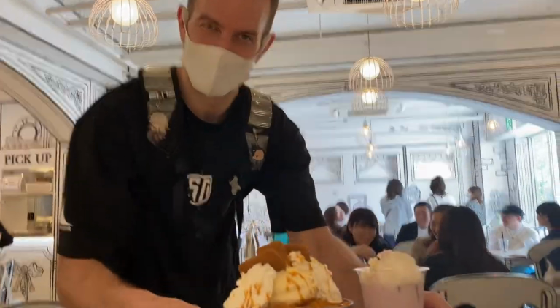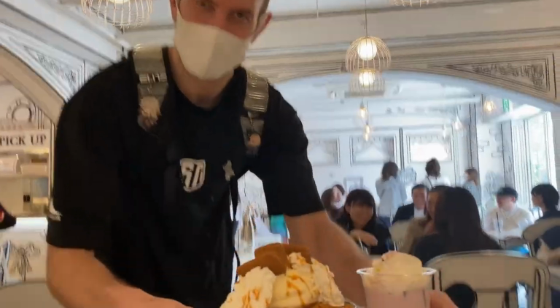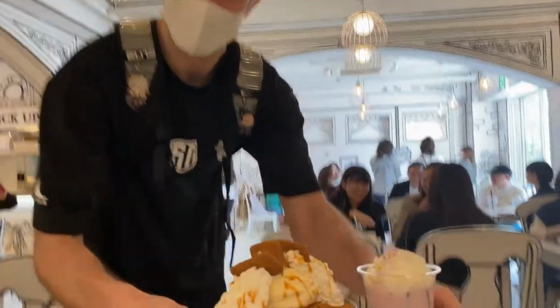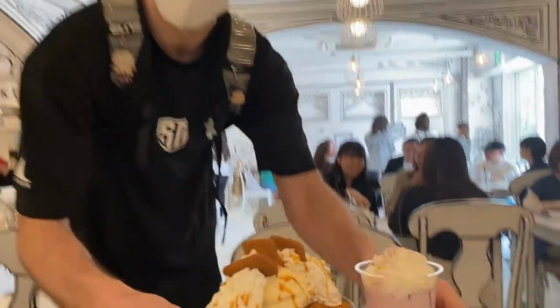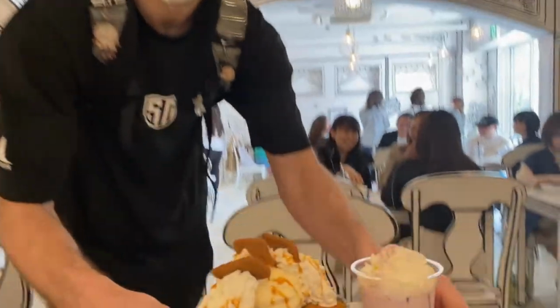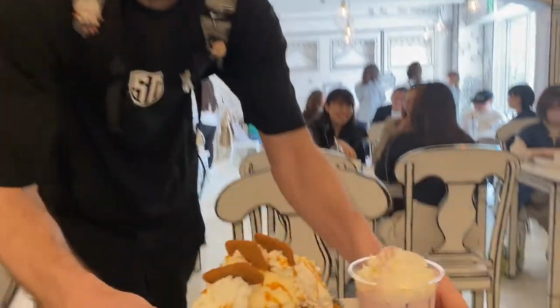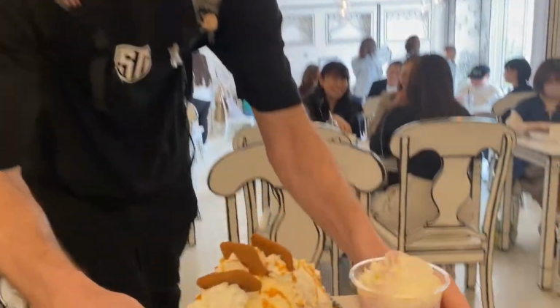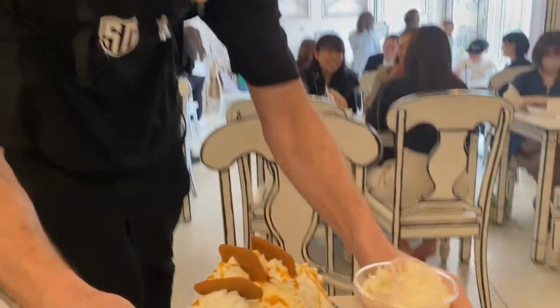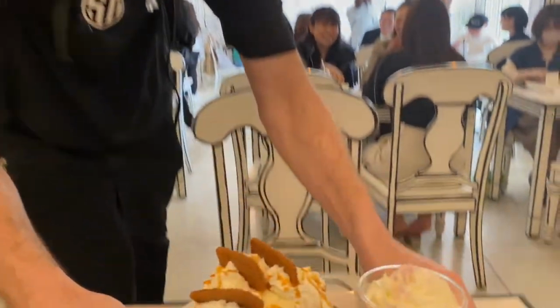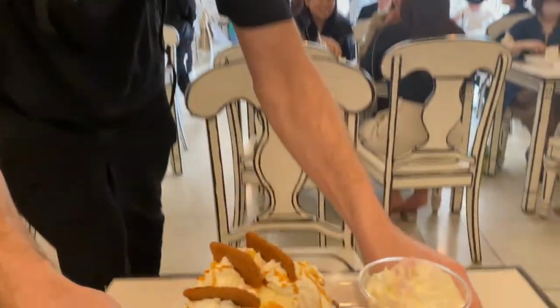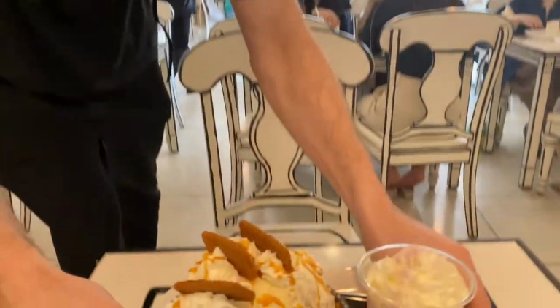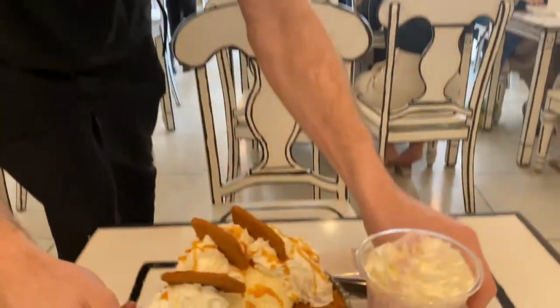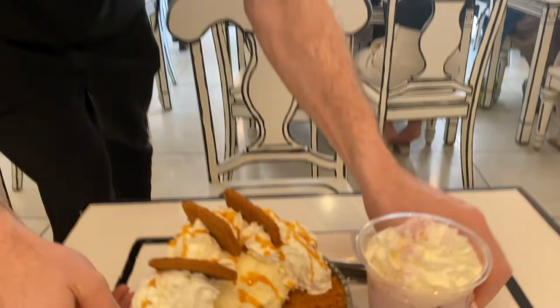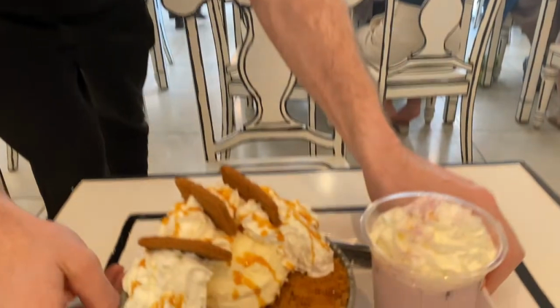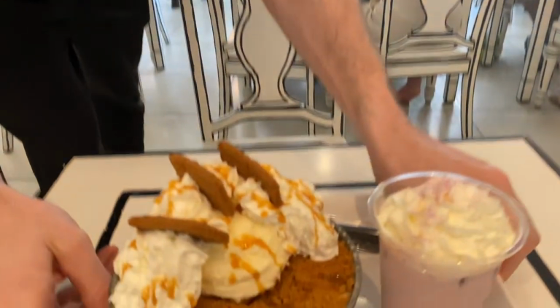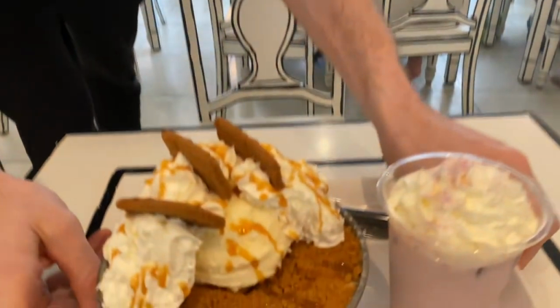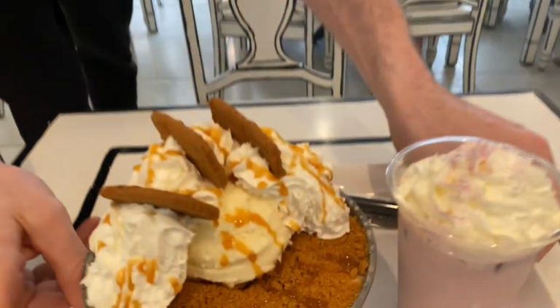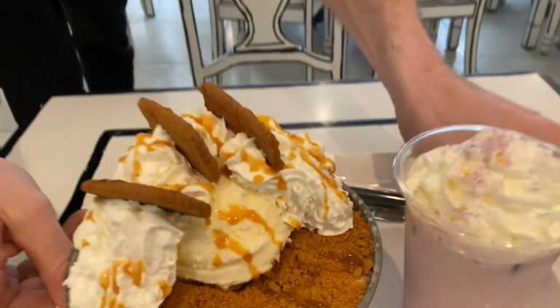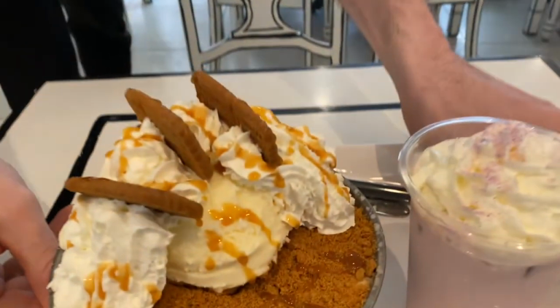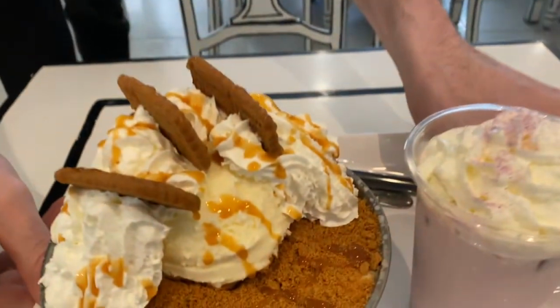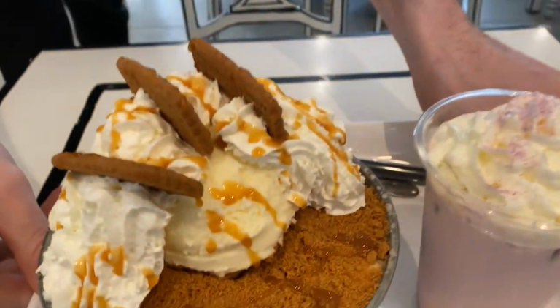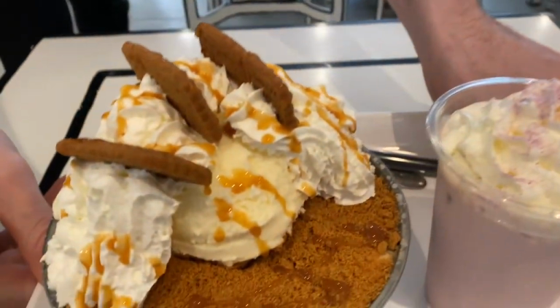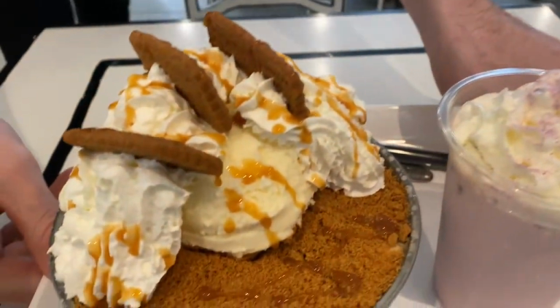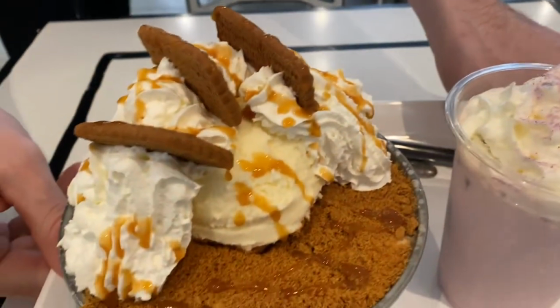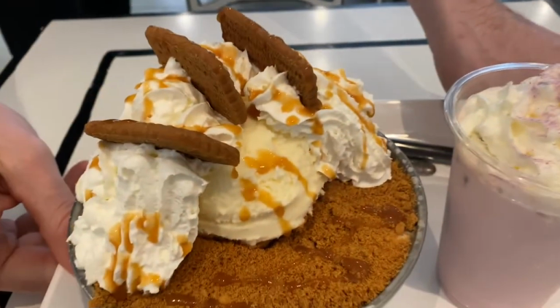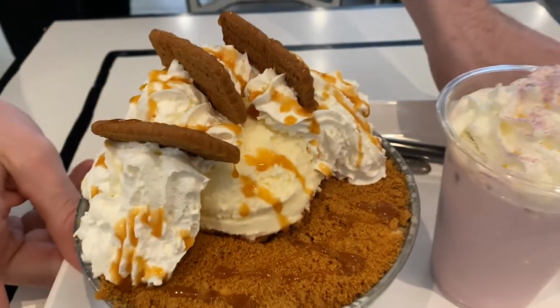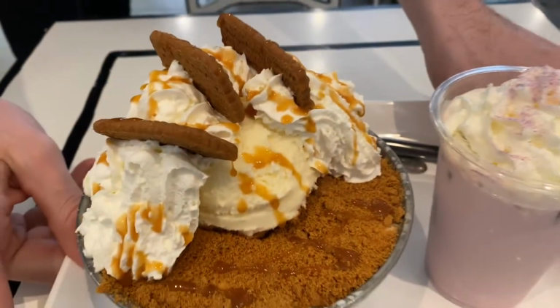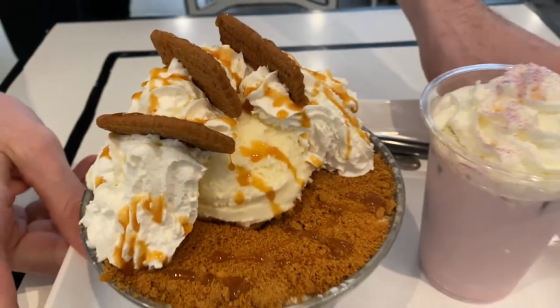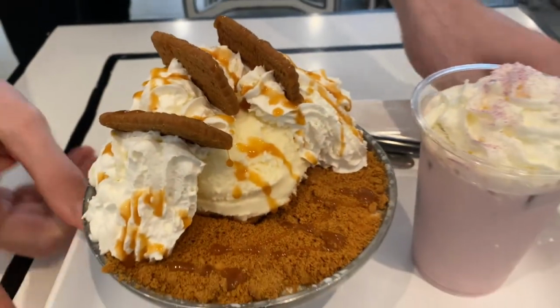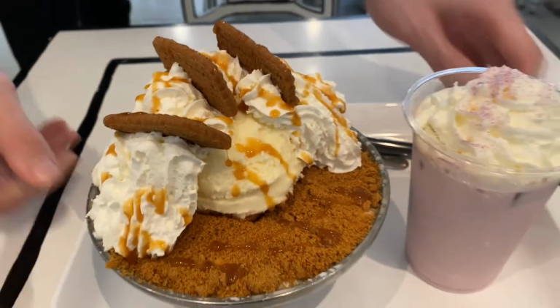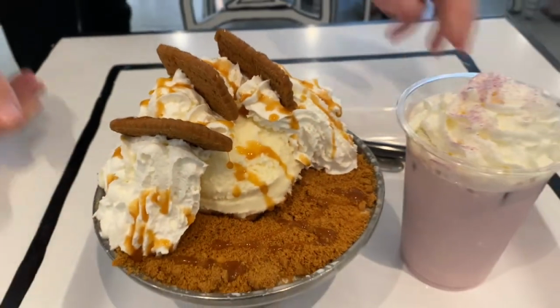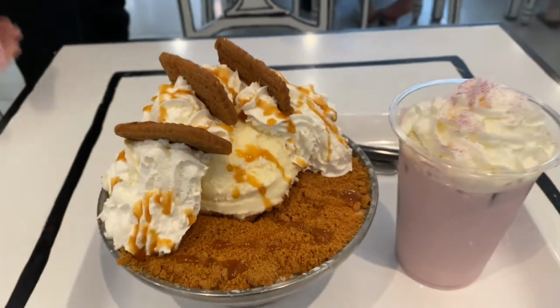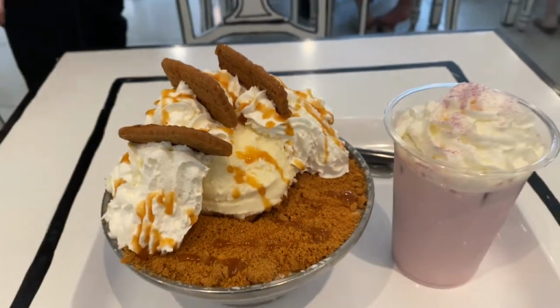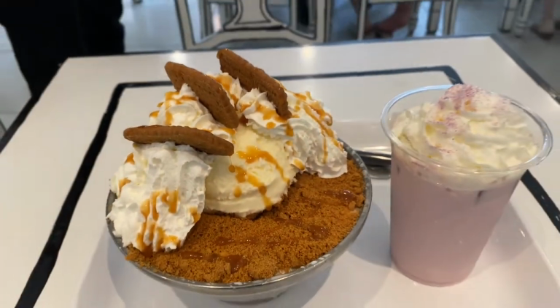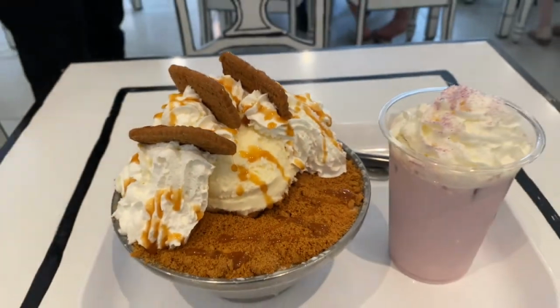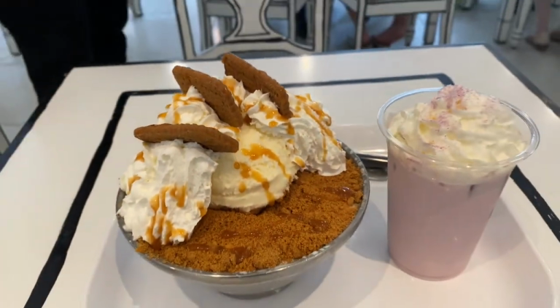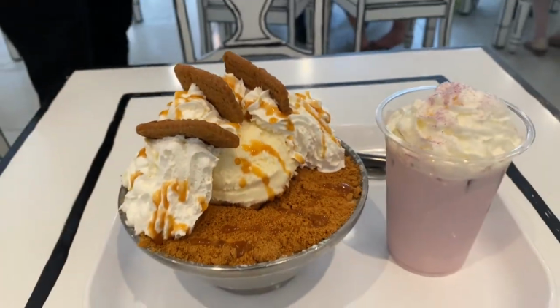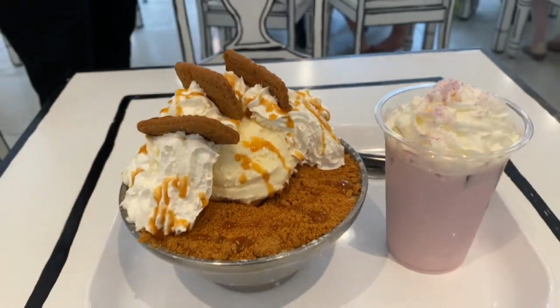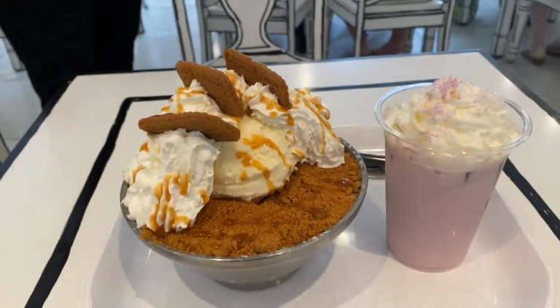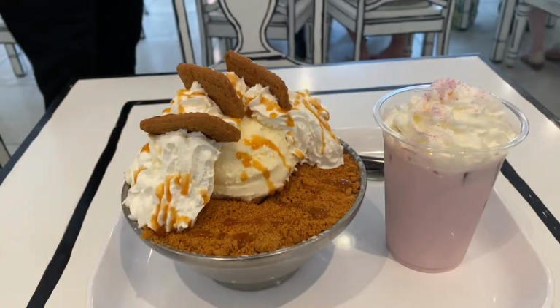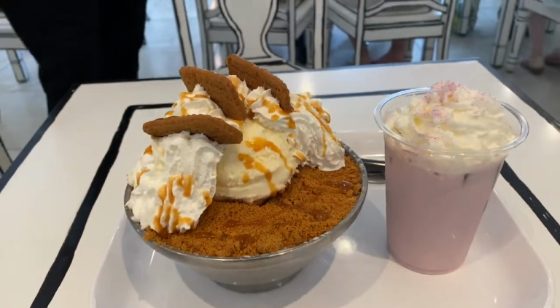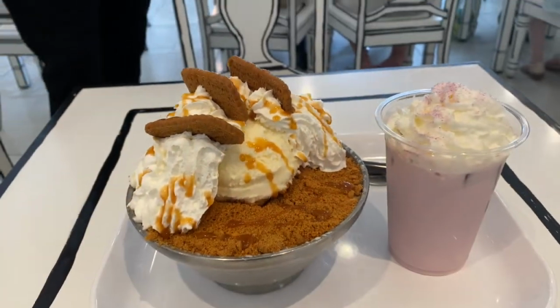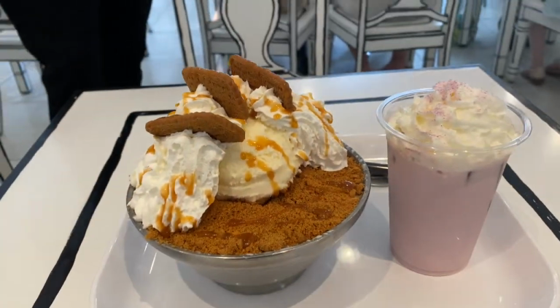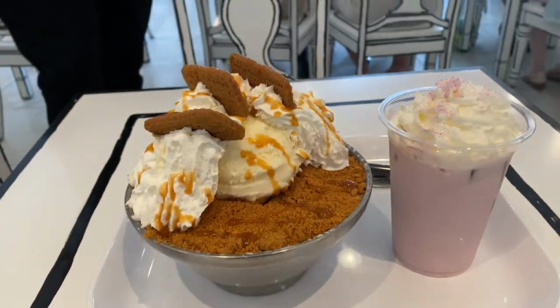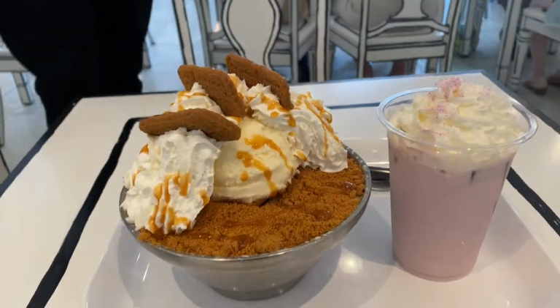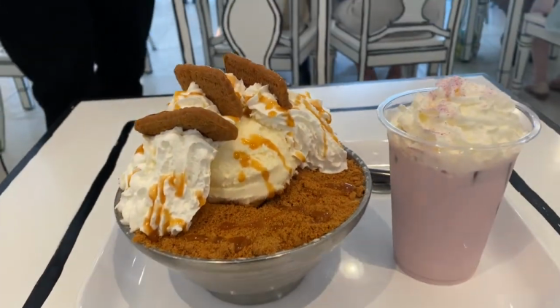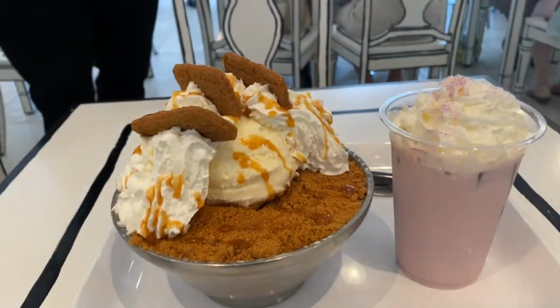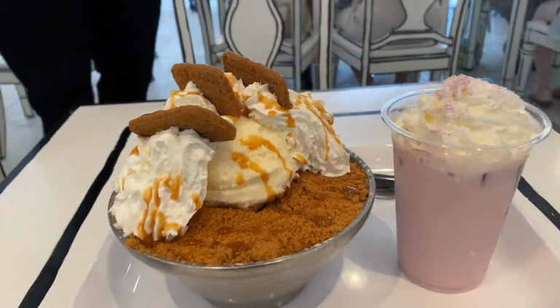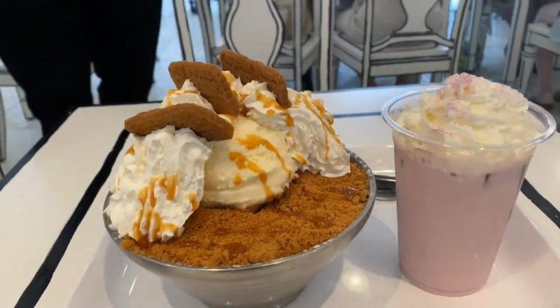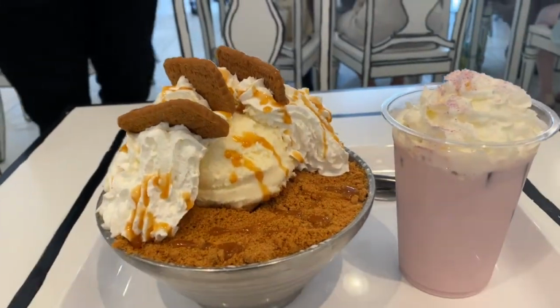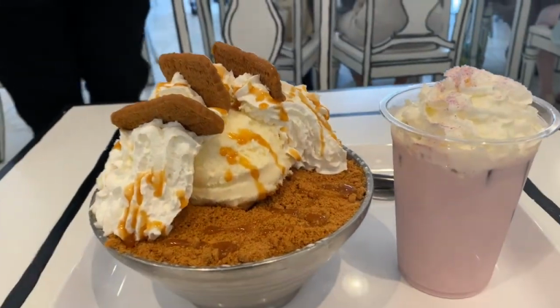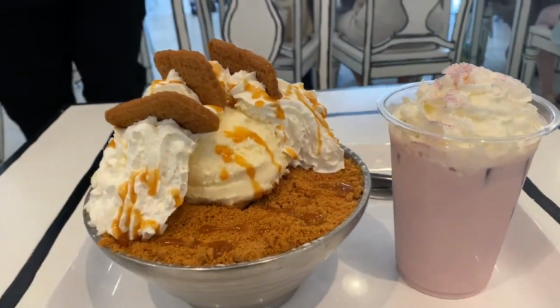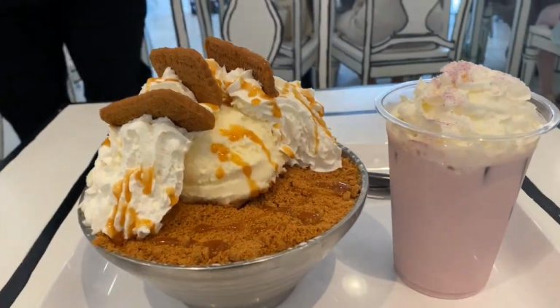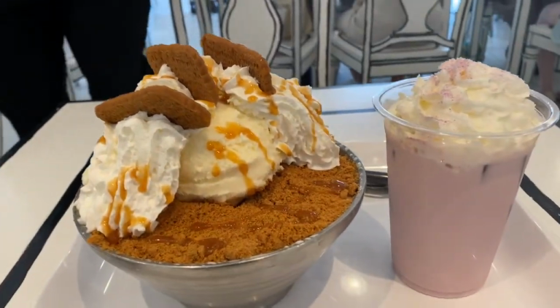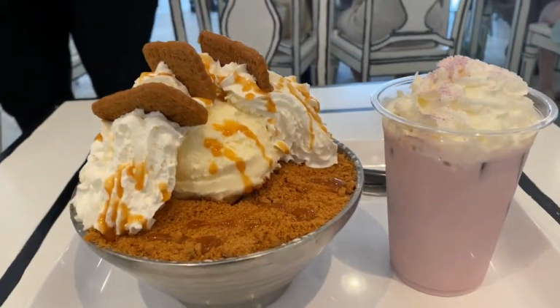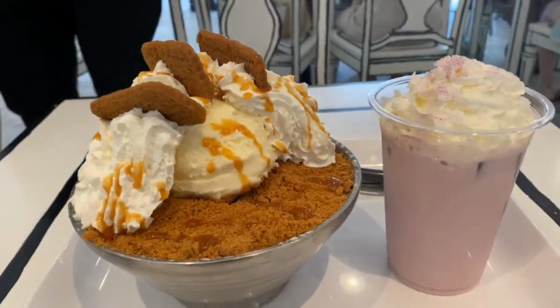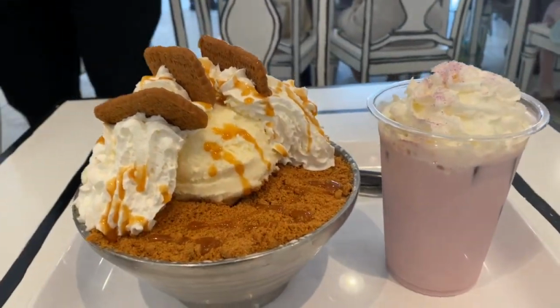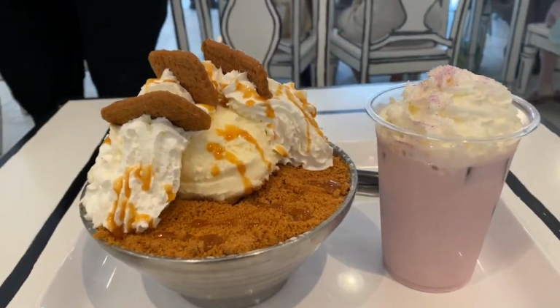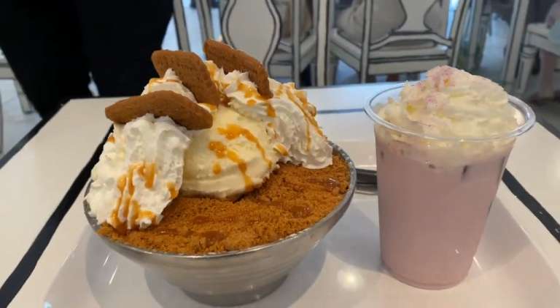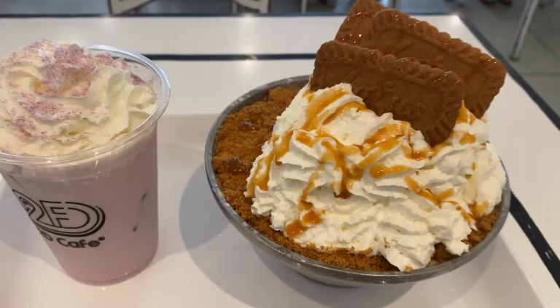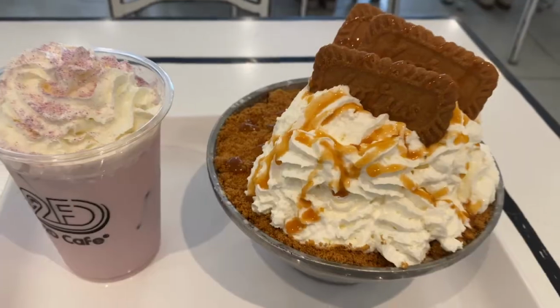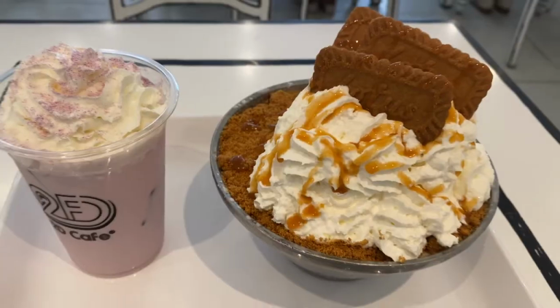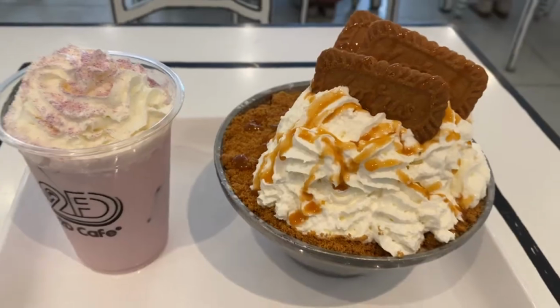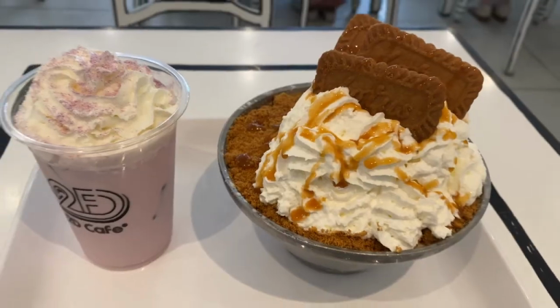We got the biscoff shaved ice and the beni imo latte. Beni imo is a purple sweet potato, by the way — so good.